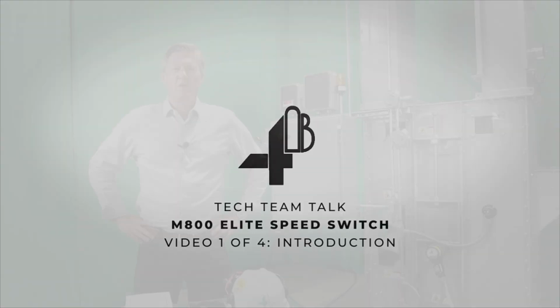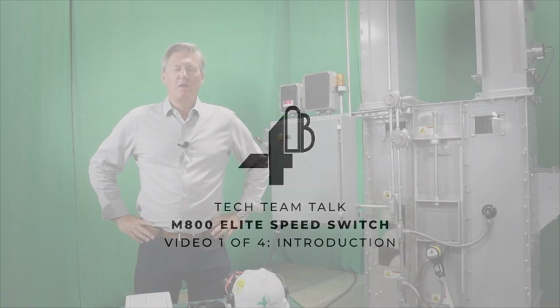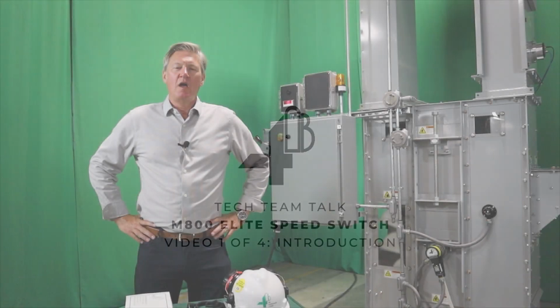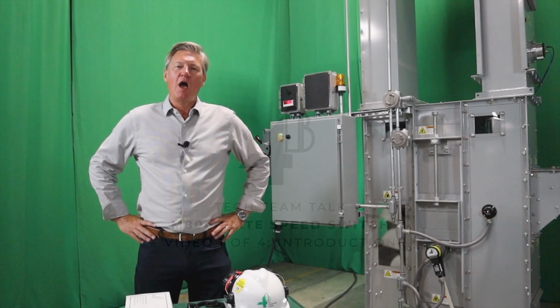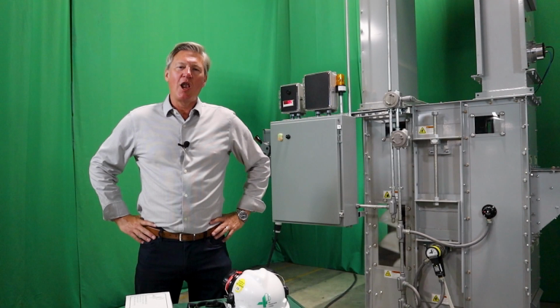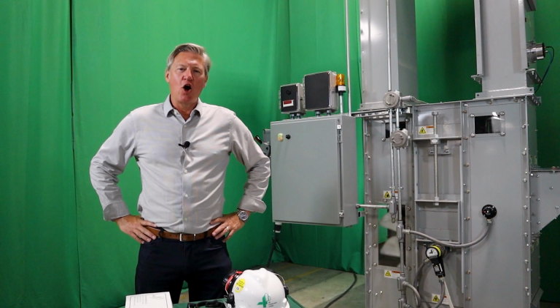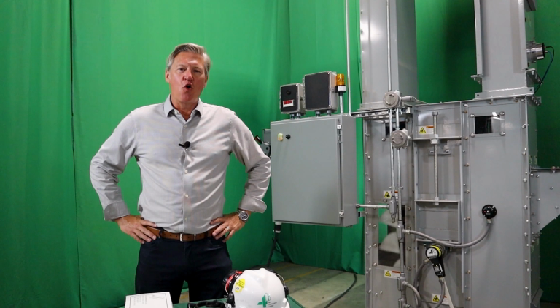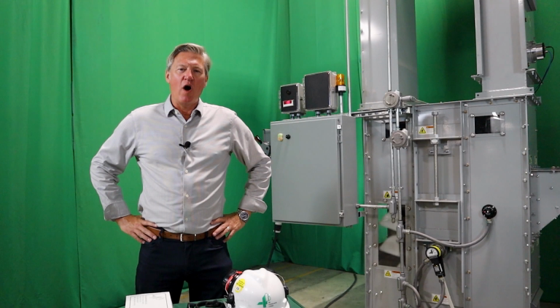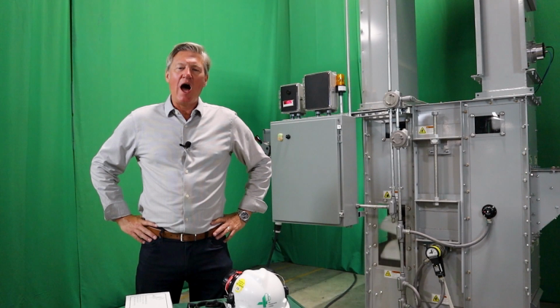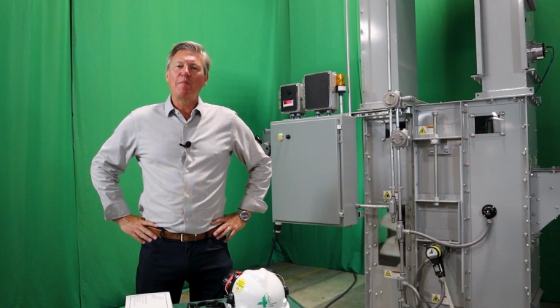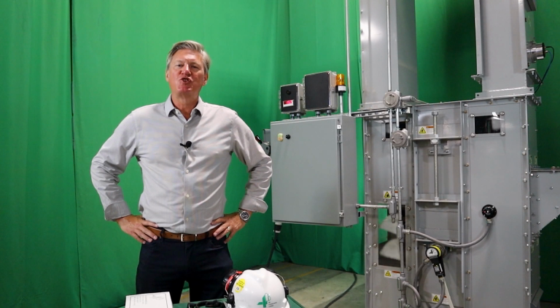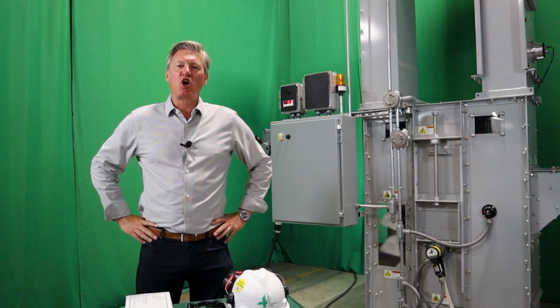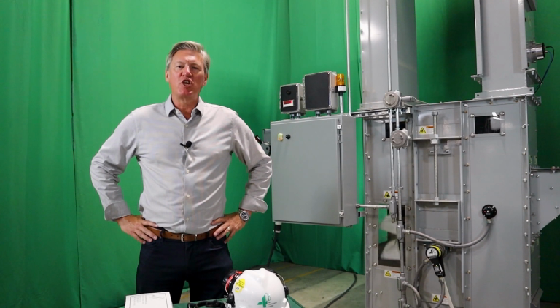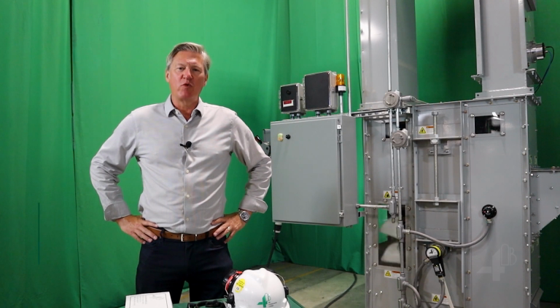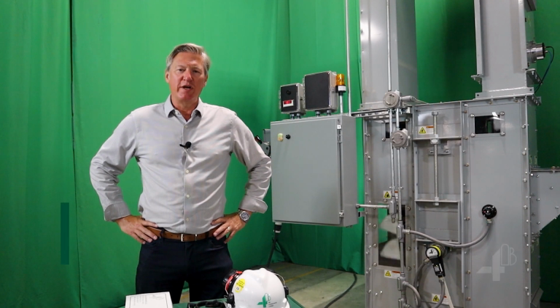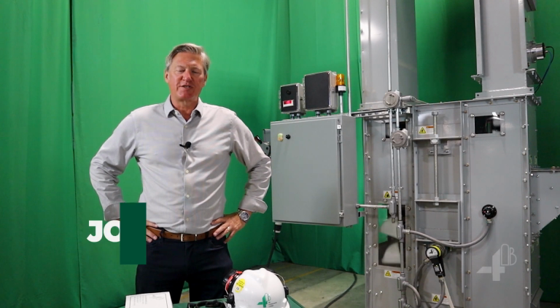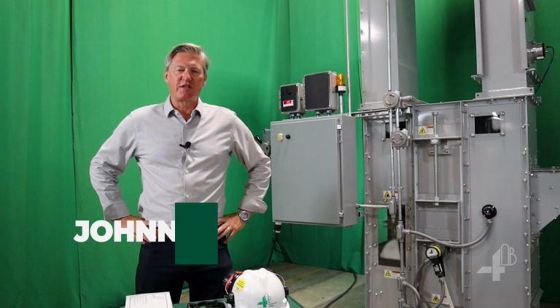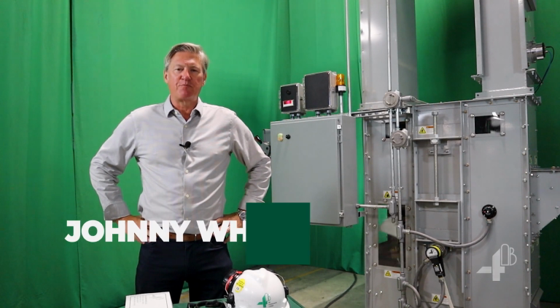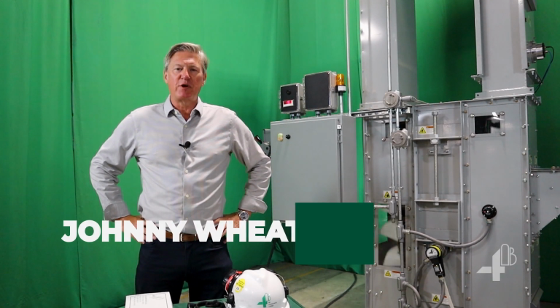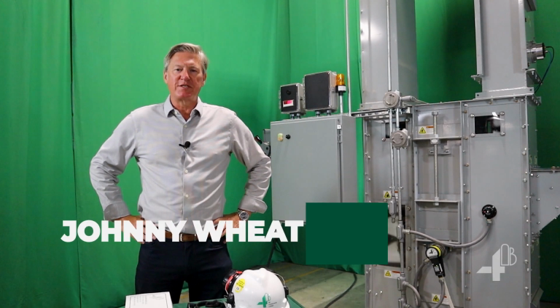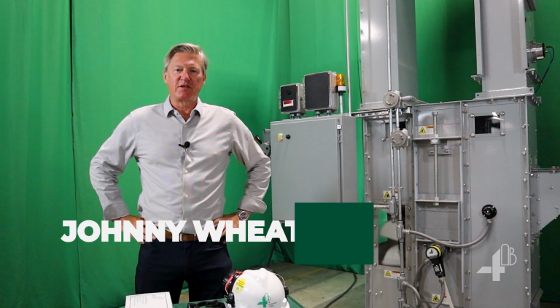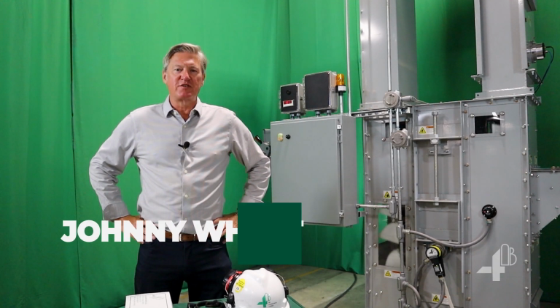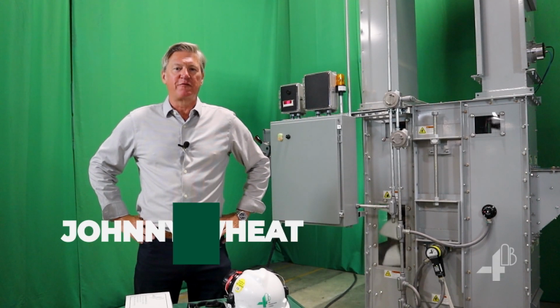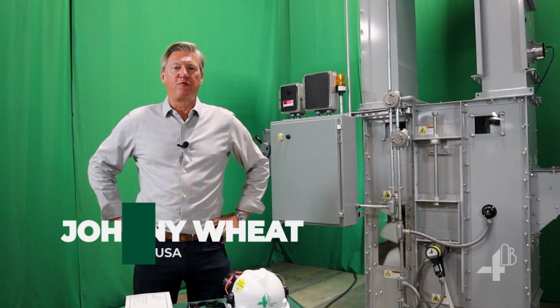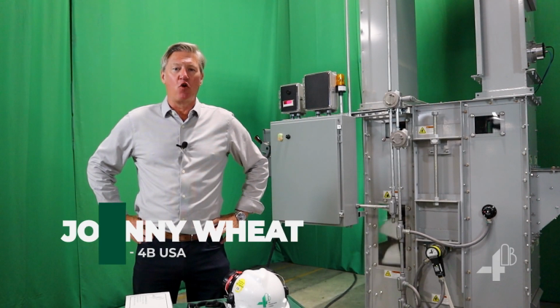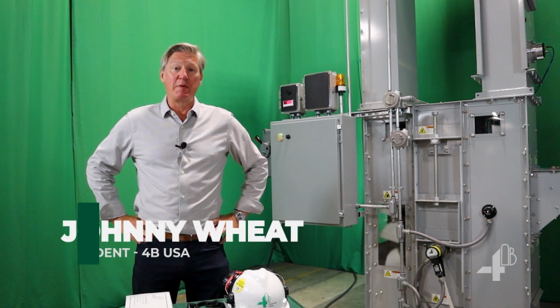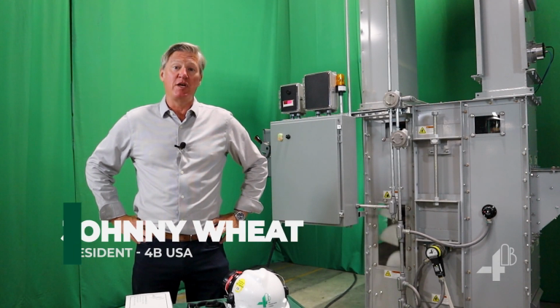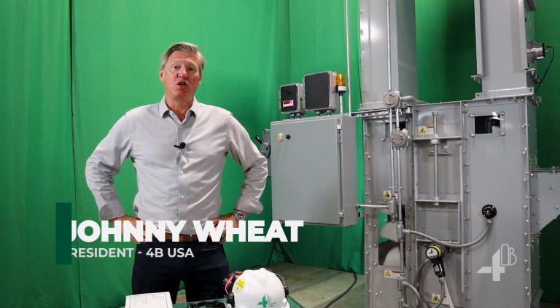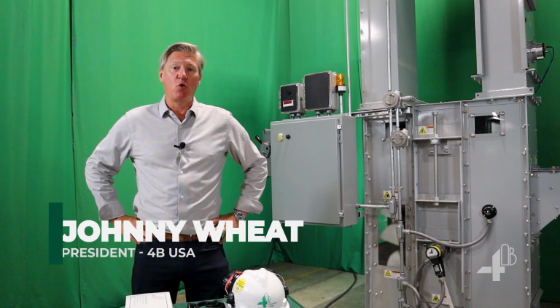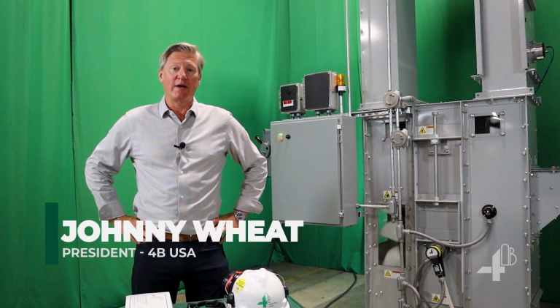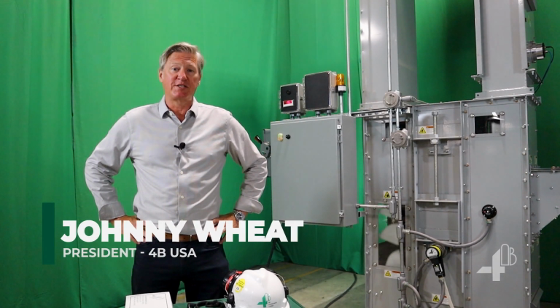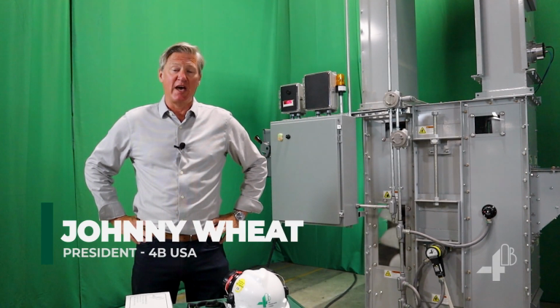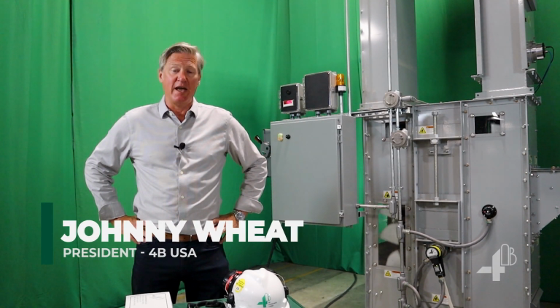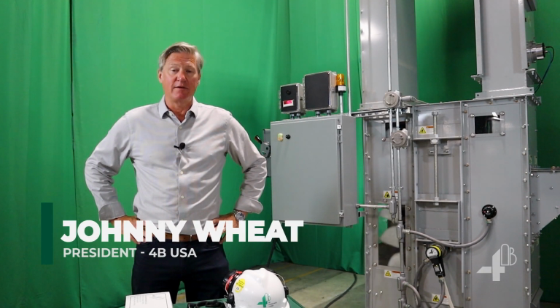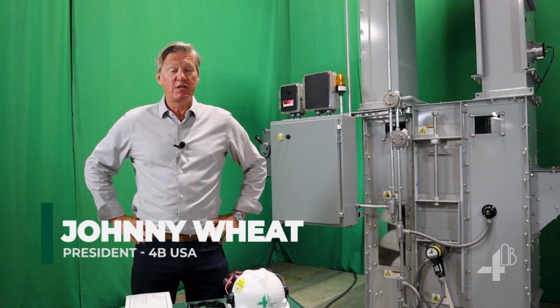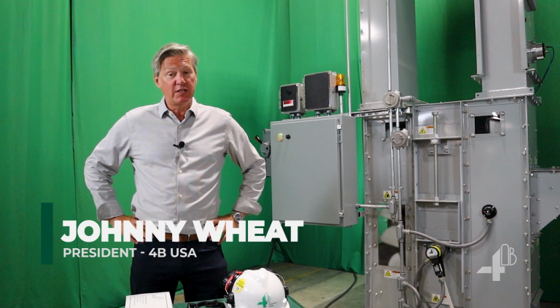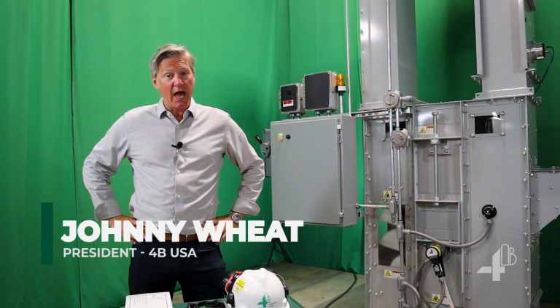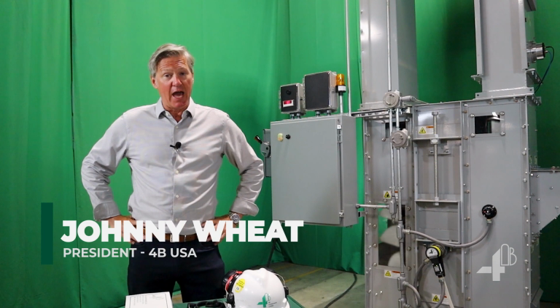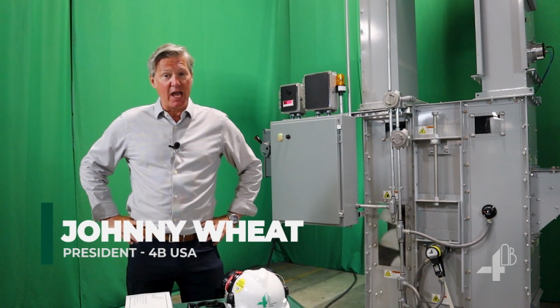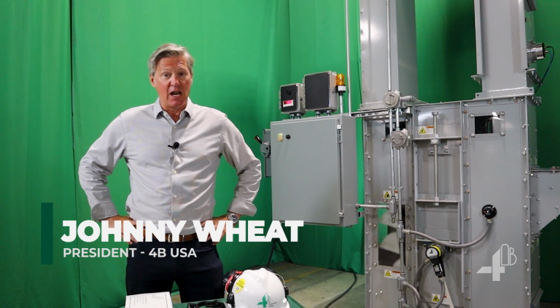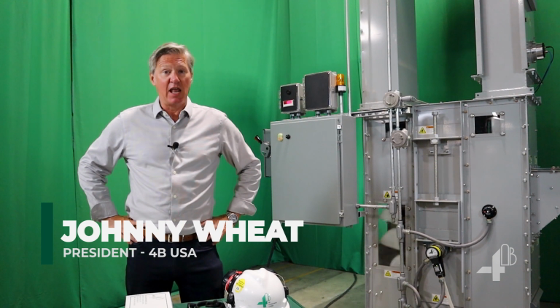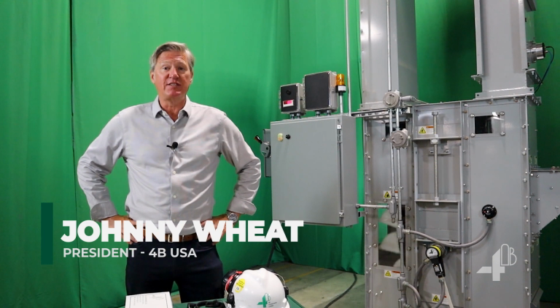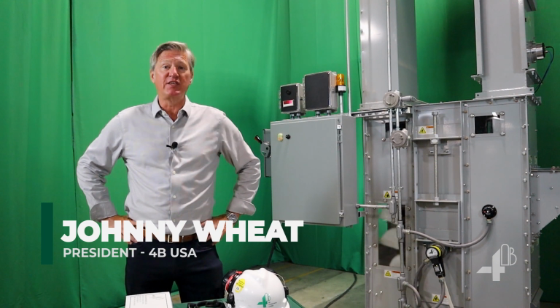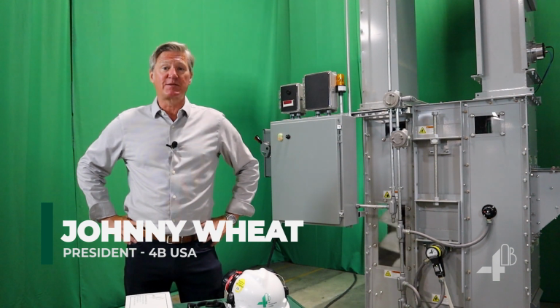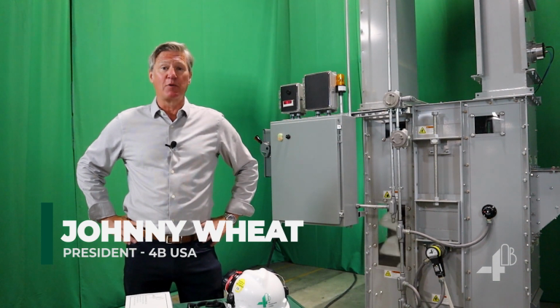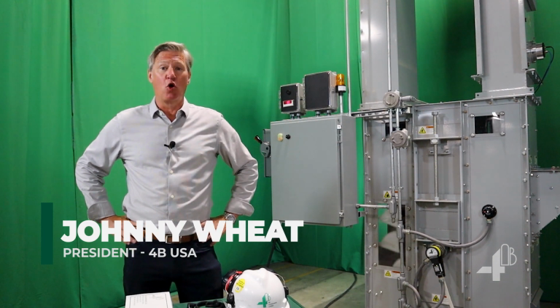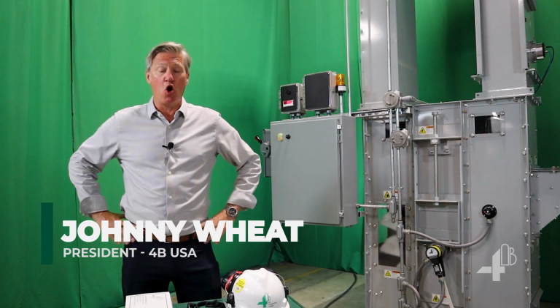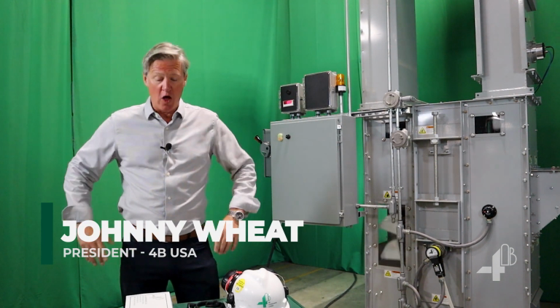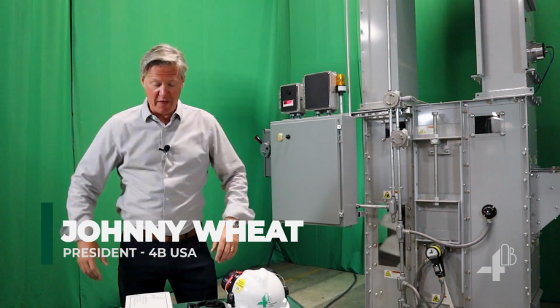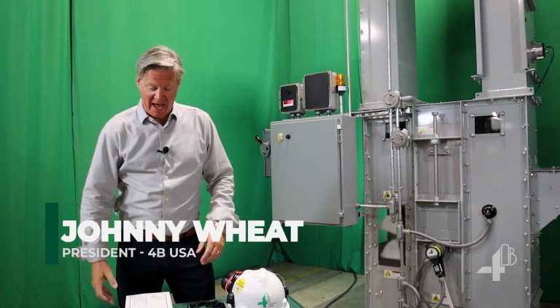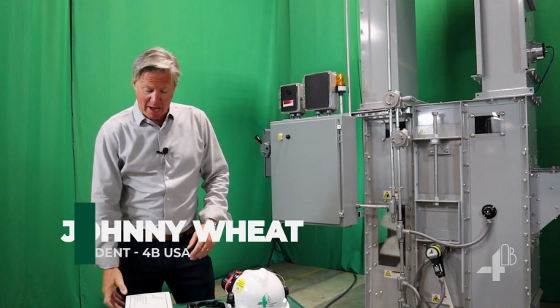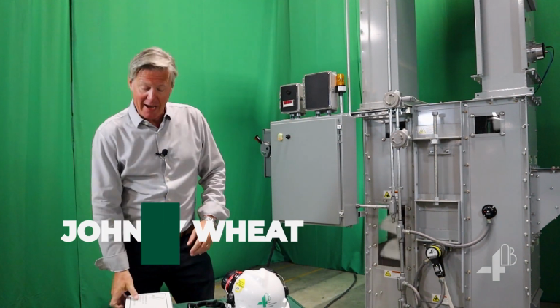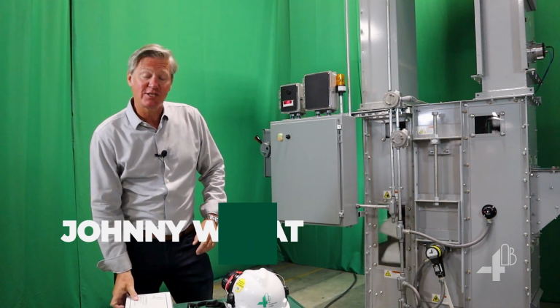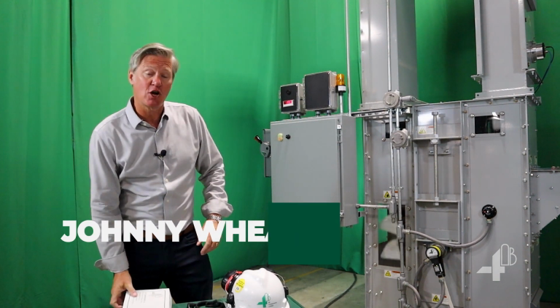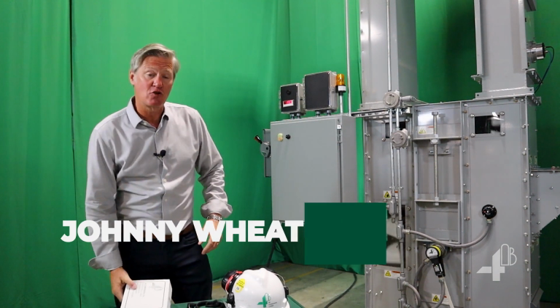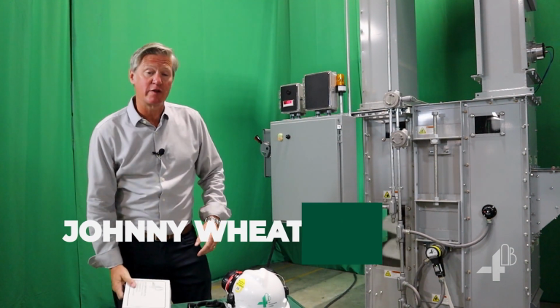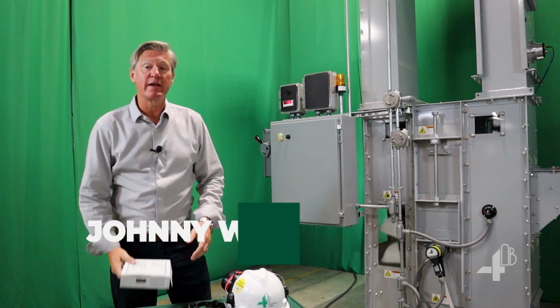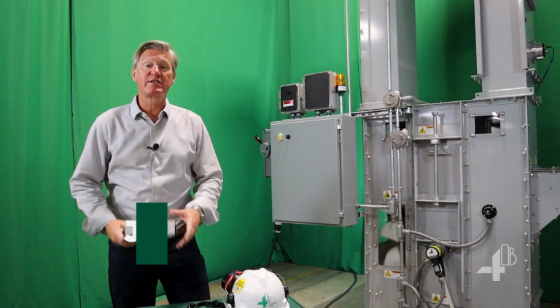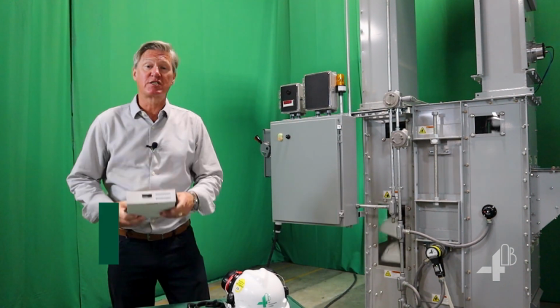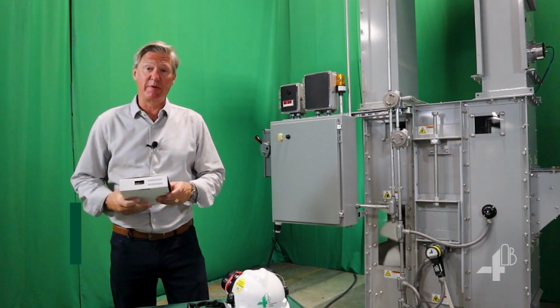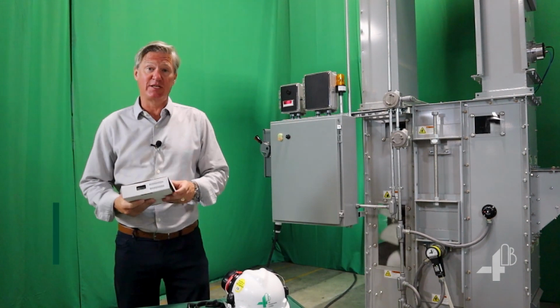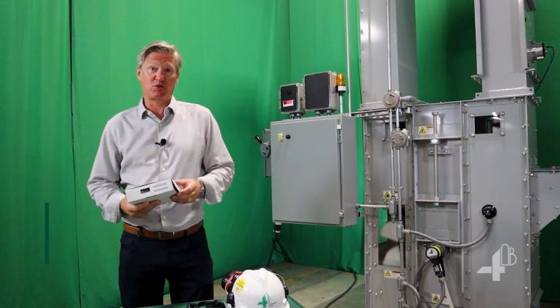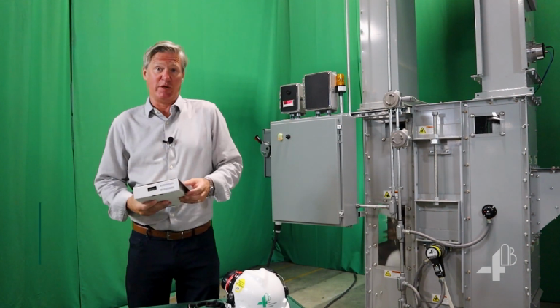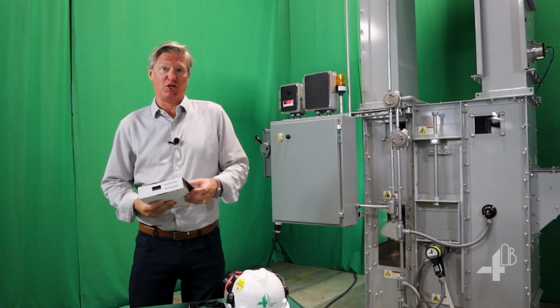Hello, I'm Johnny Wheat, the president of 4B USA. Today, let's explore the M800 speed switch.